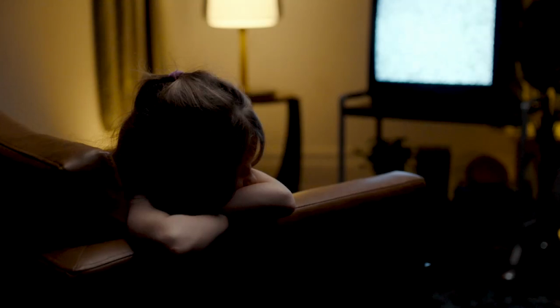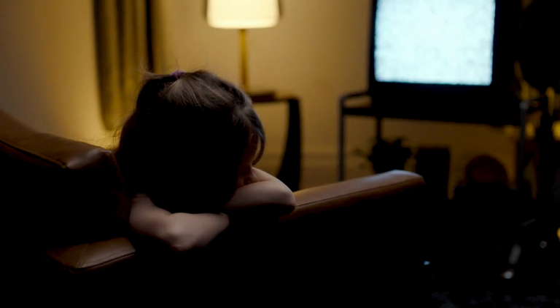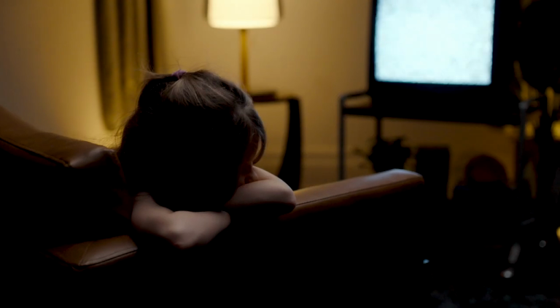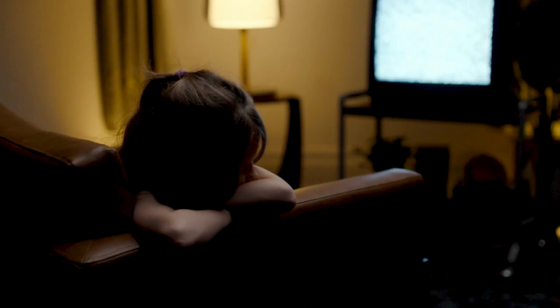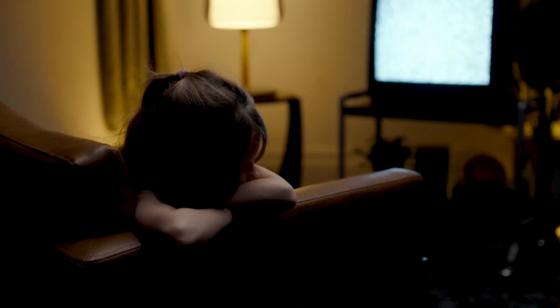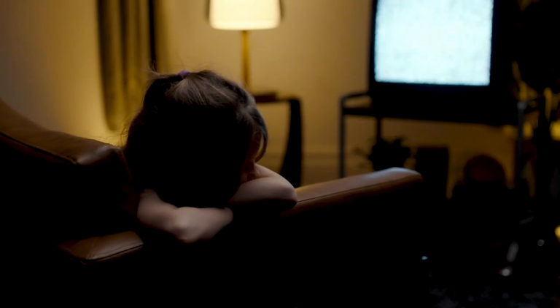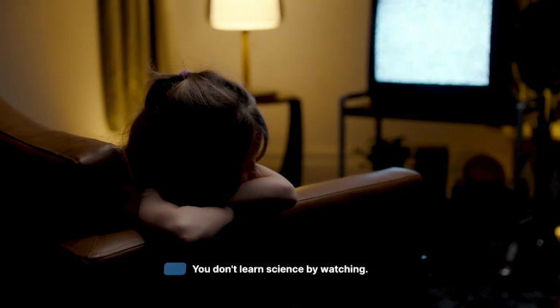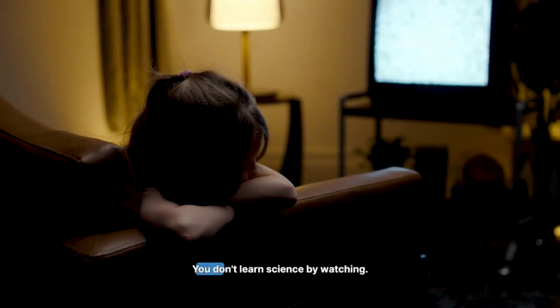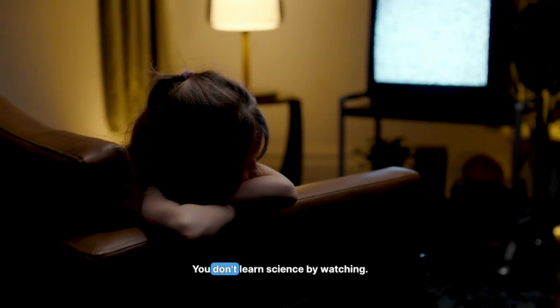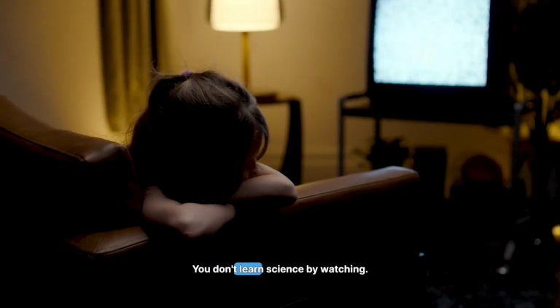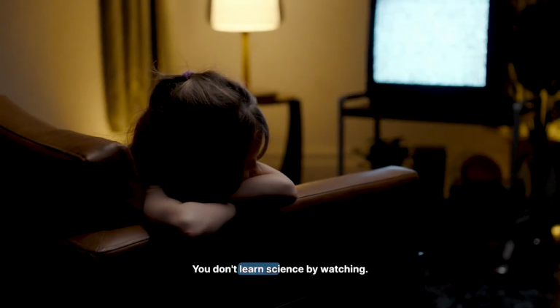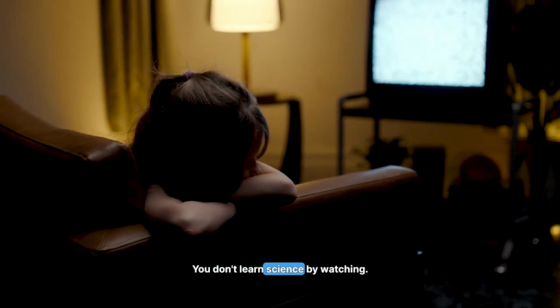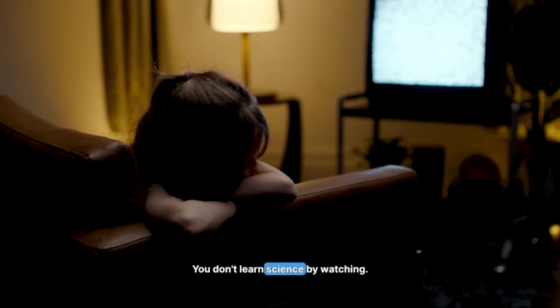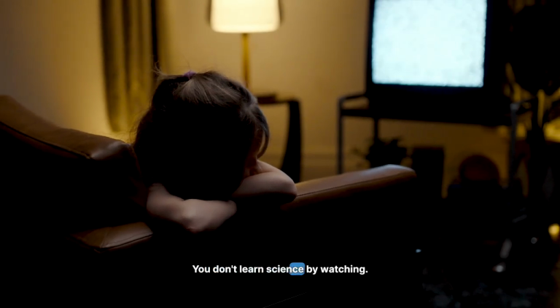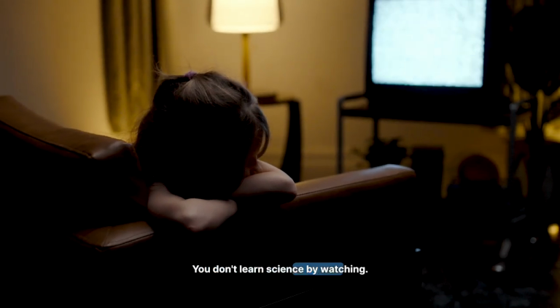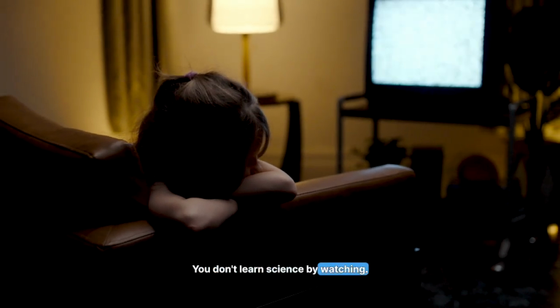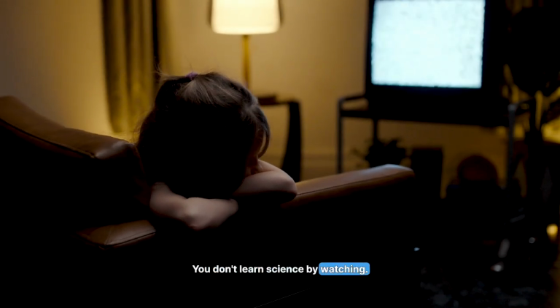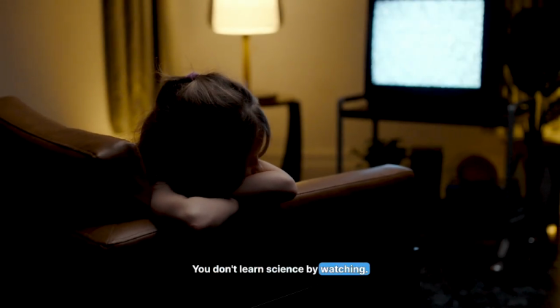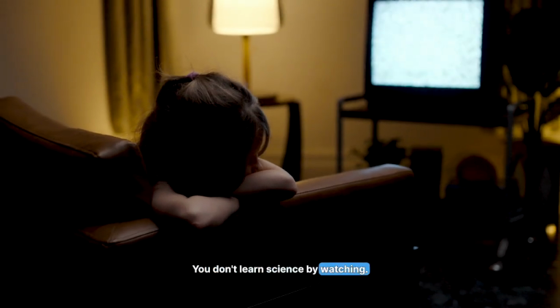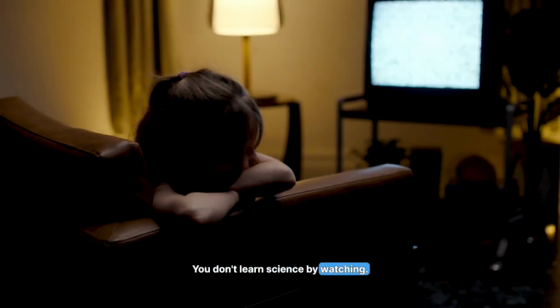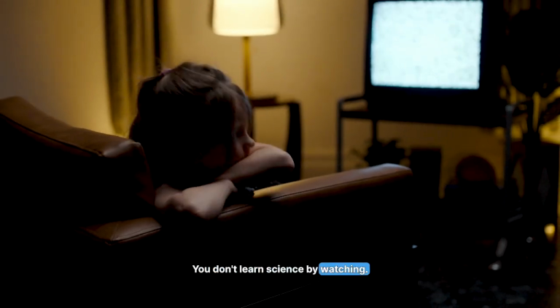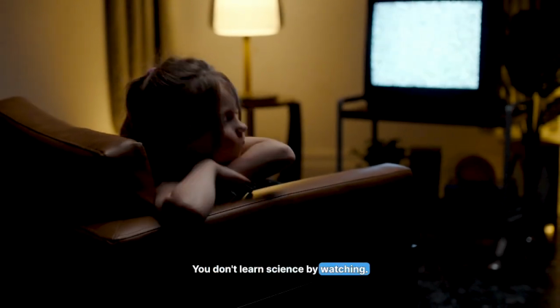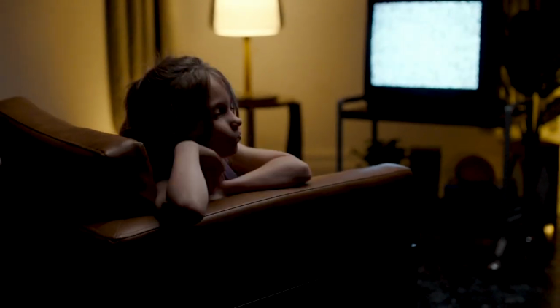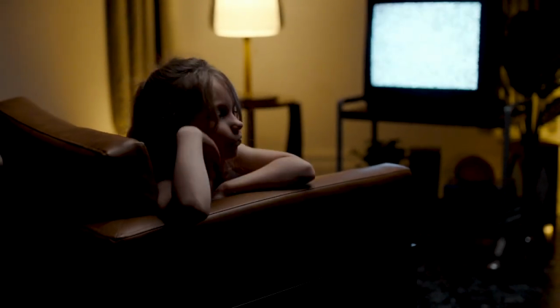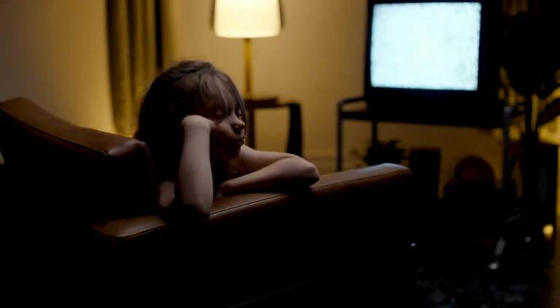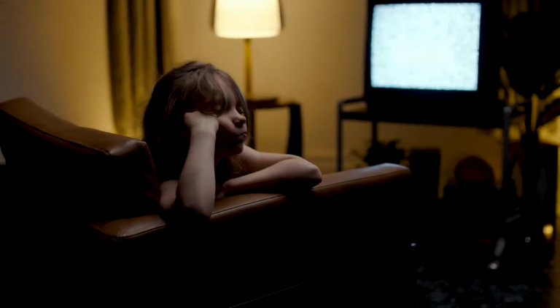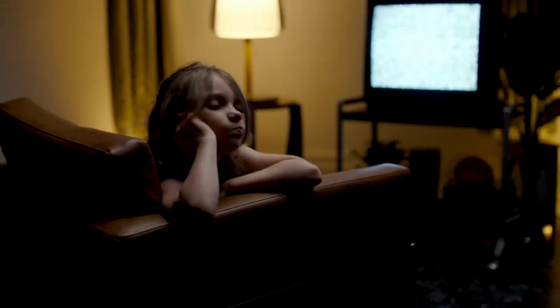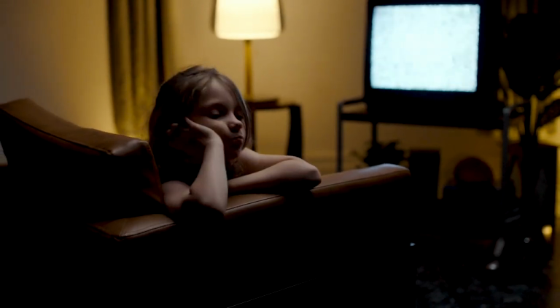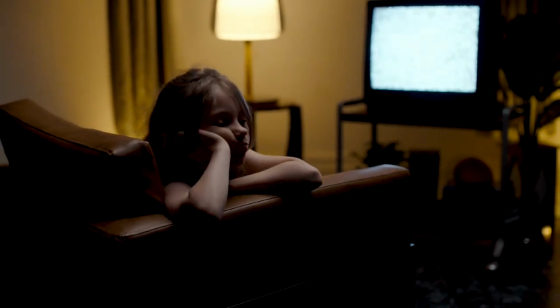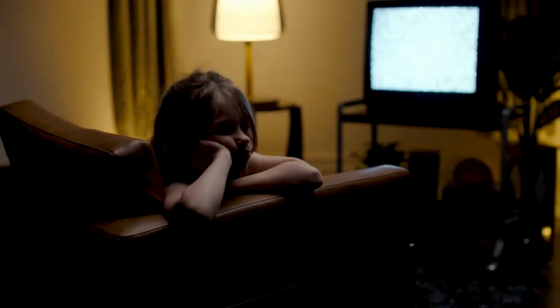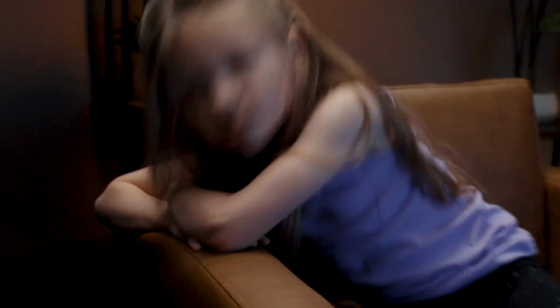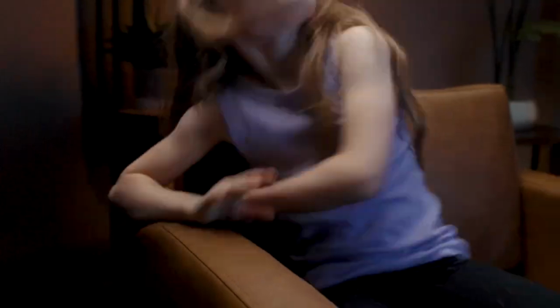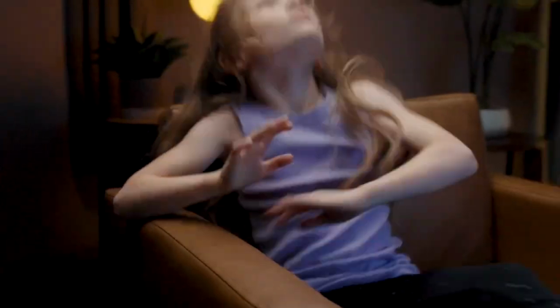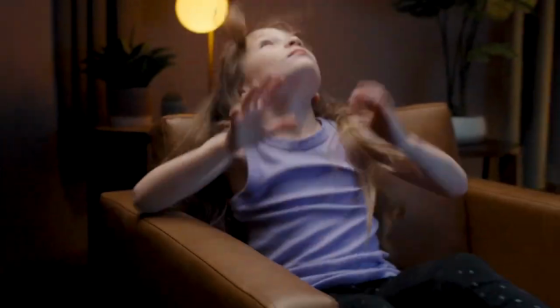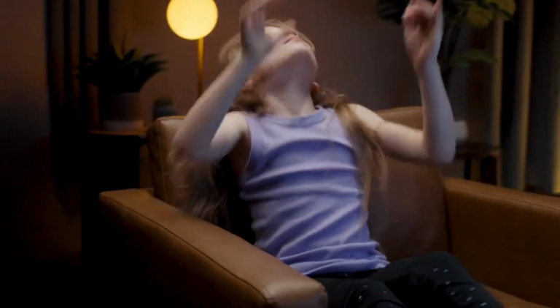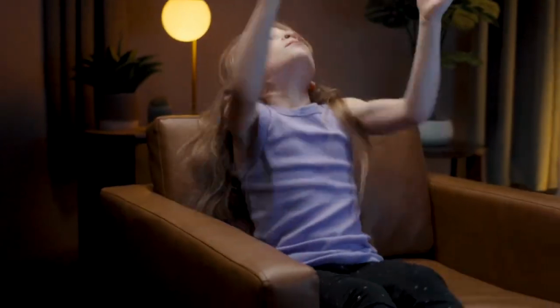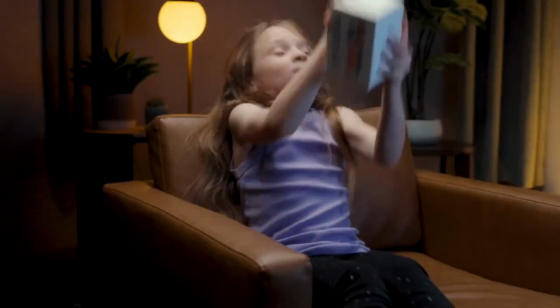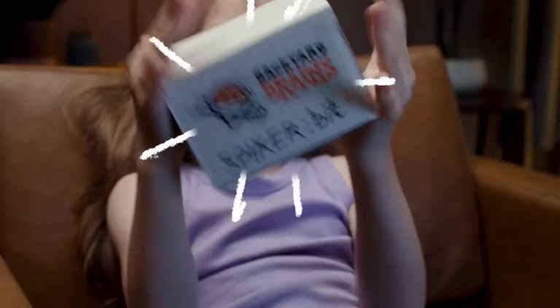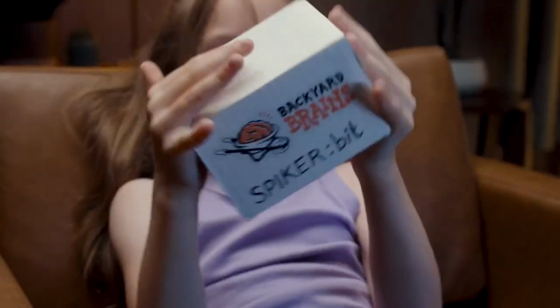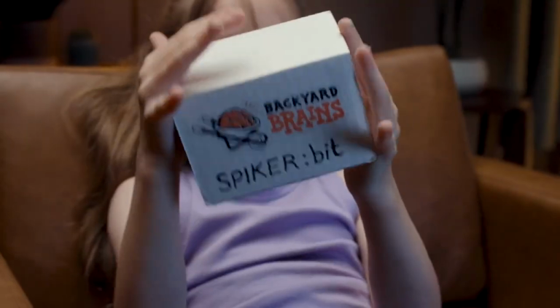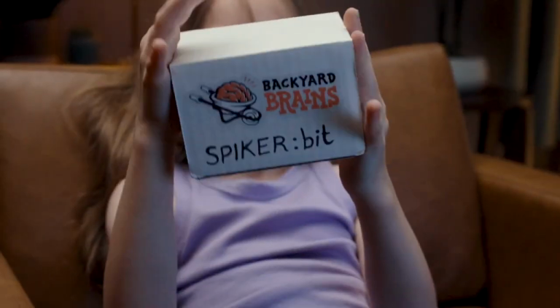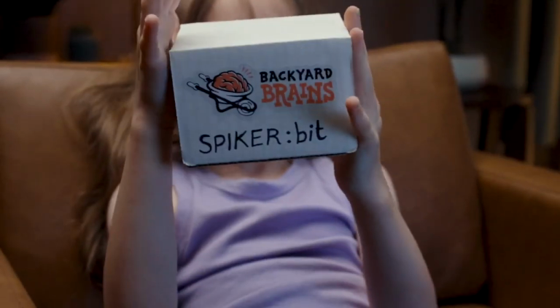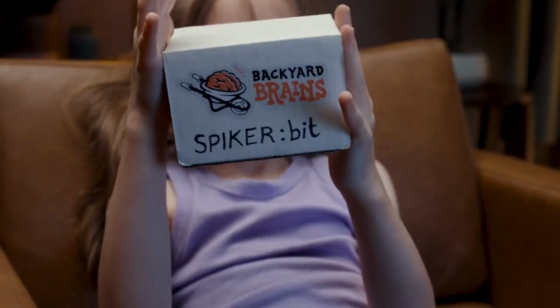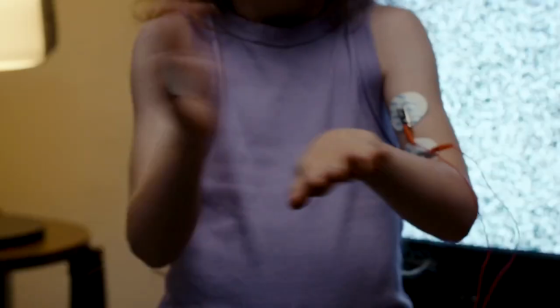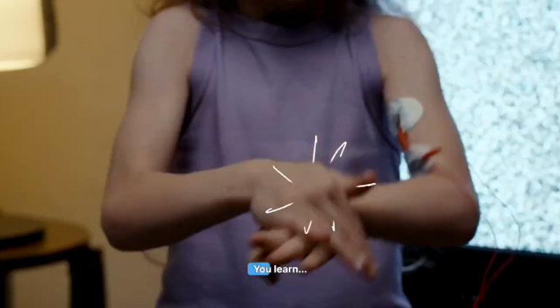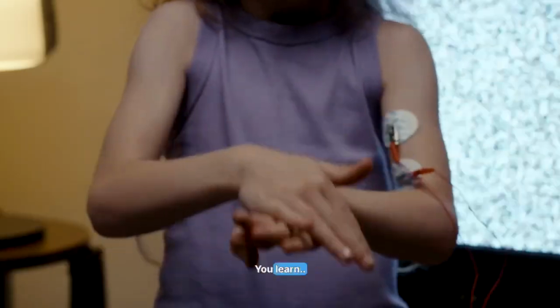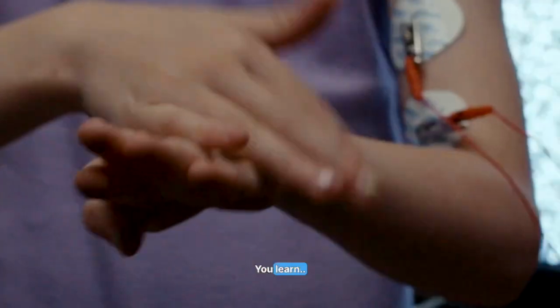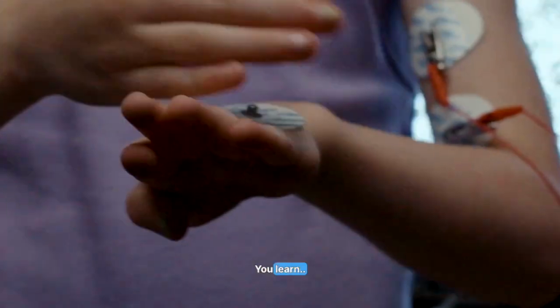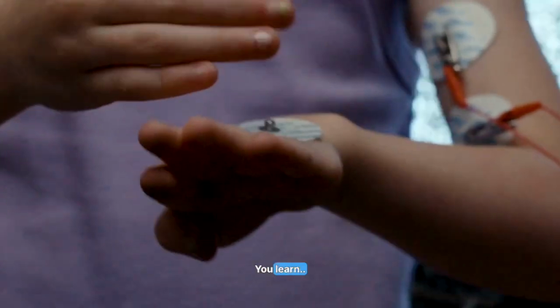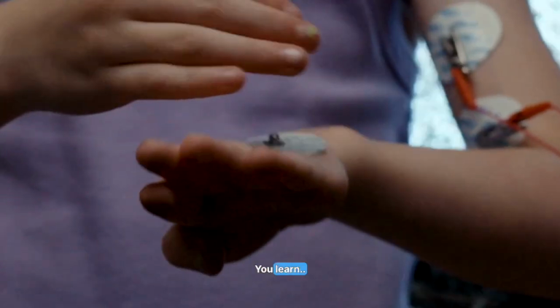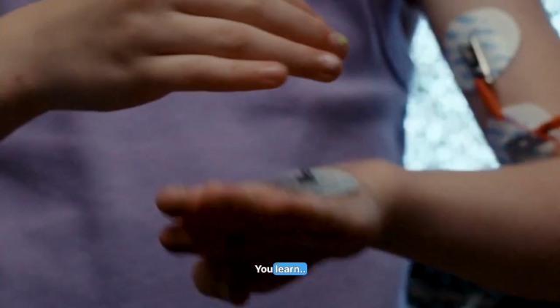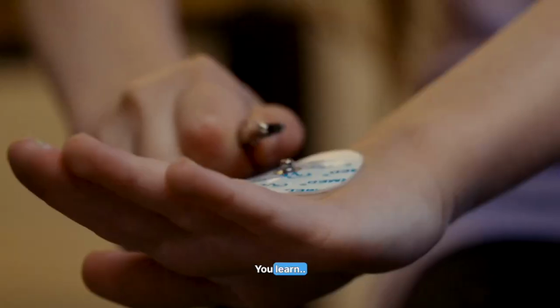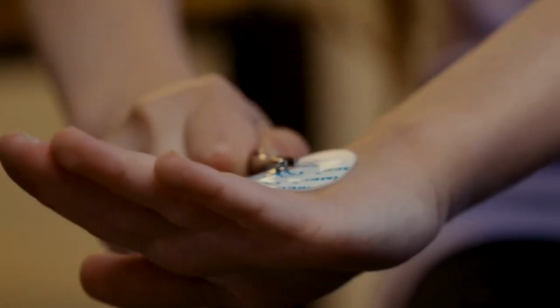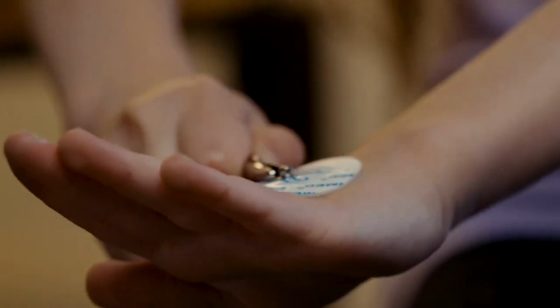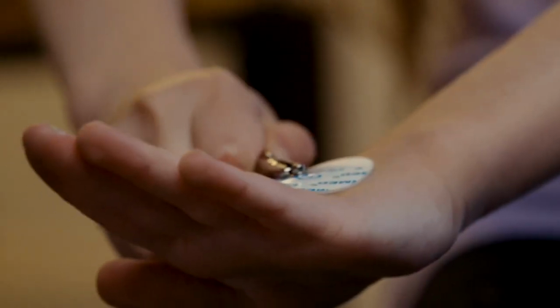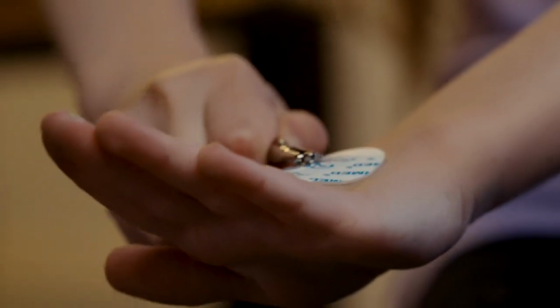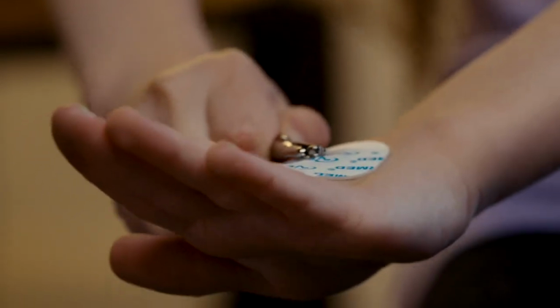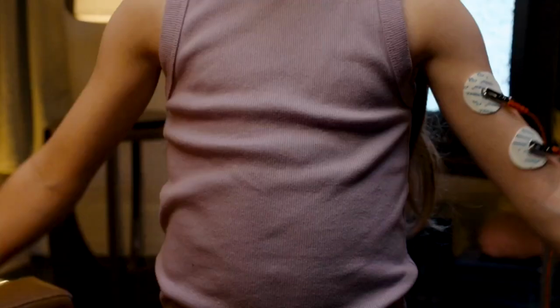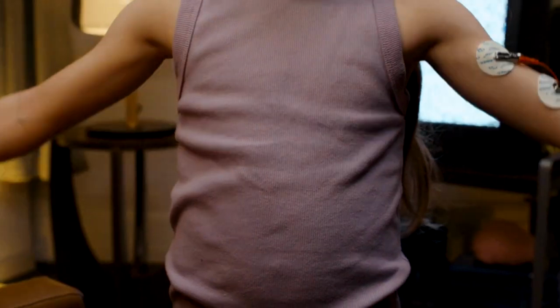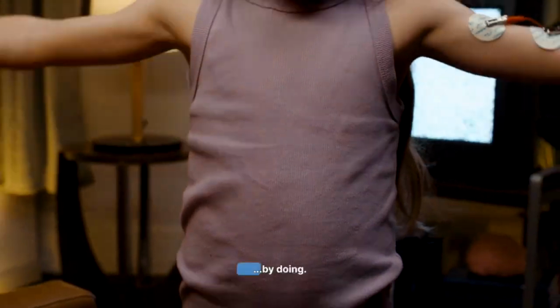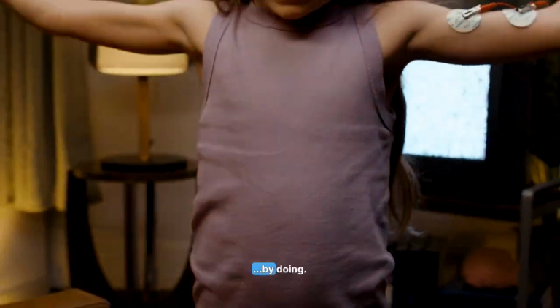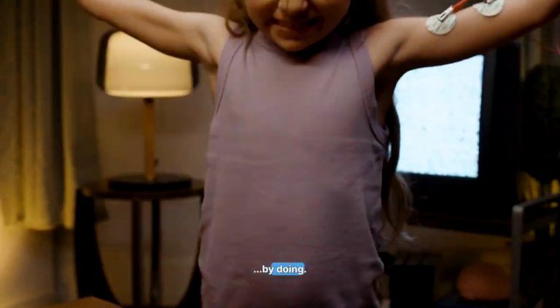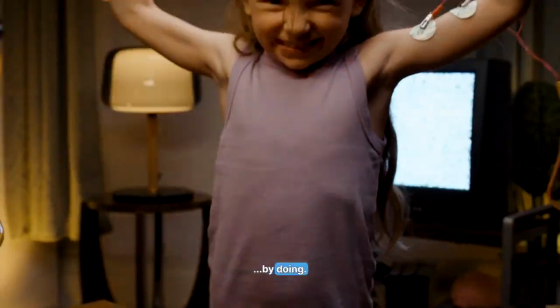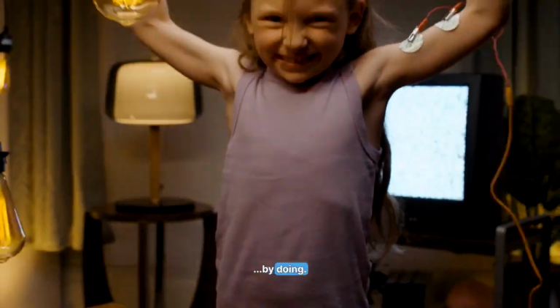You don't learn science by watching. You learn by doing.